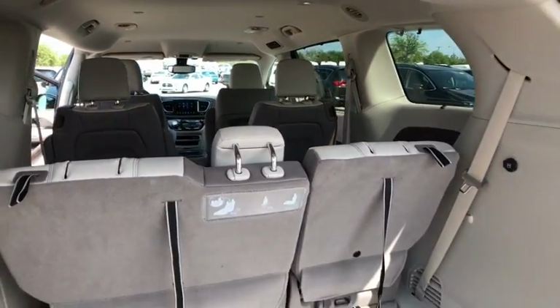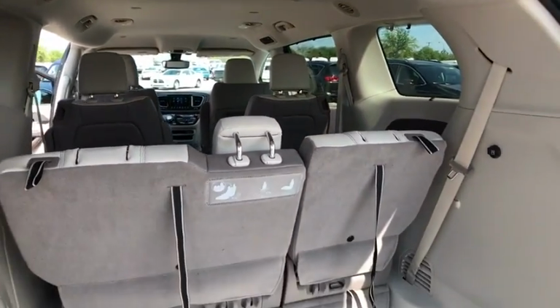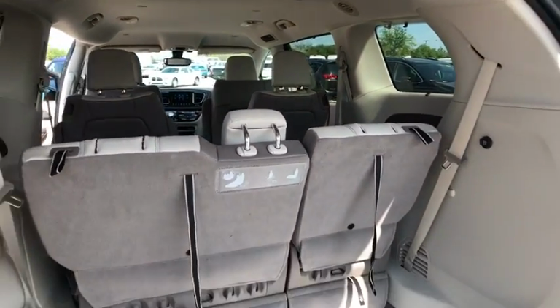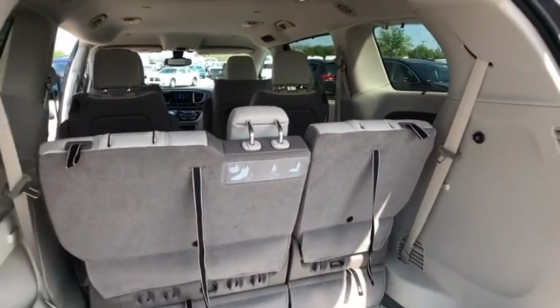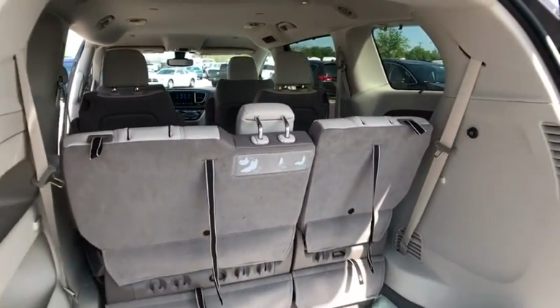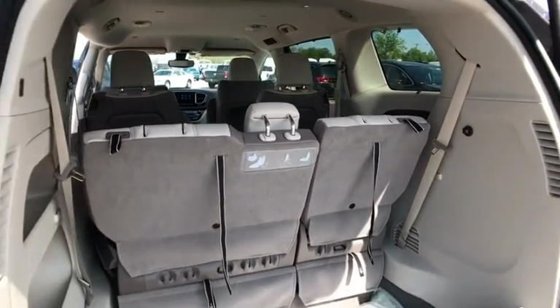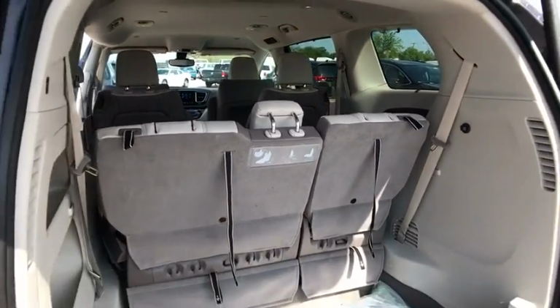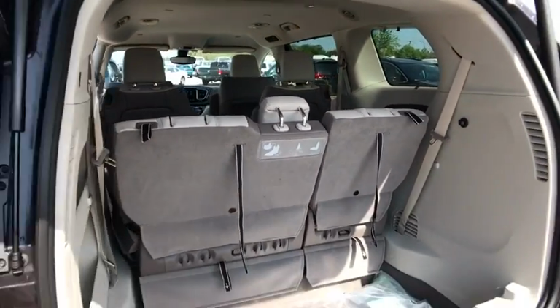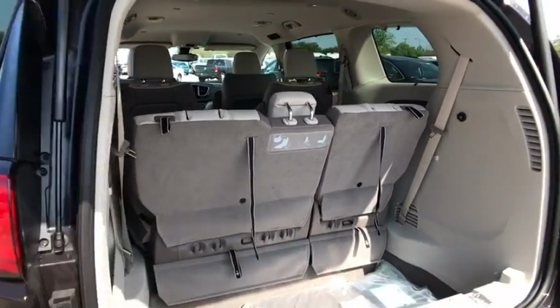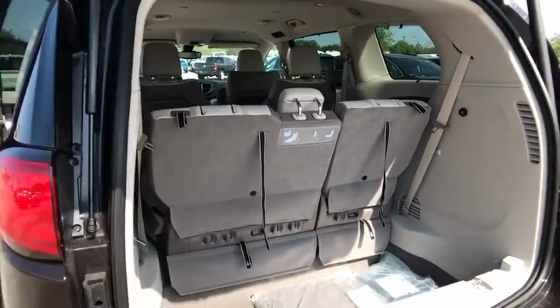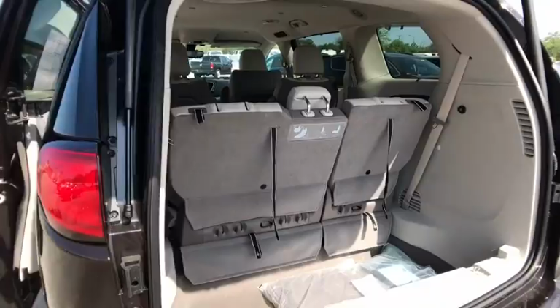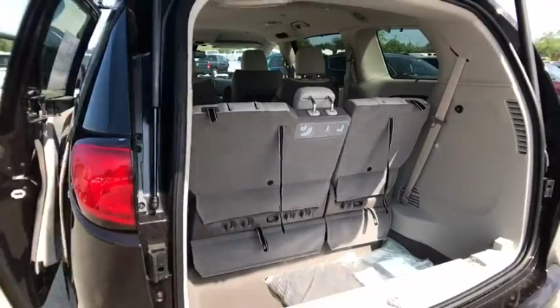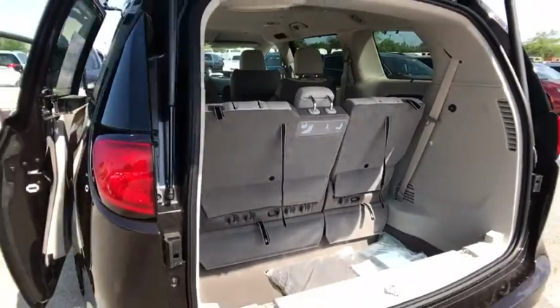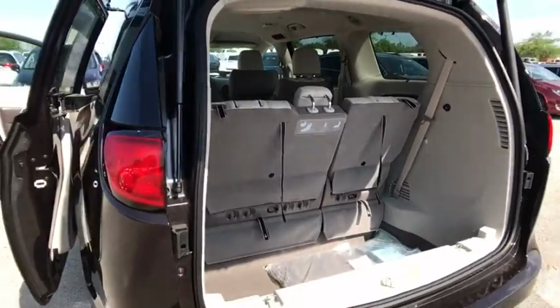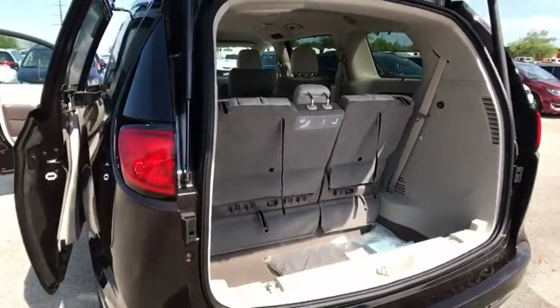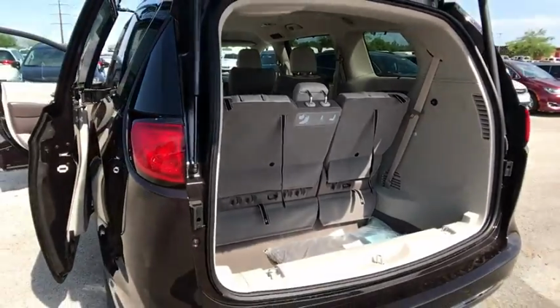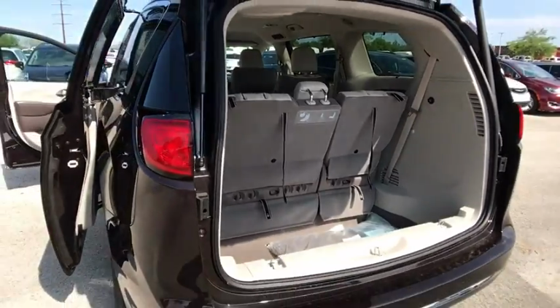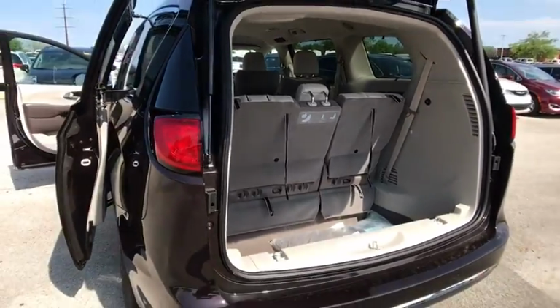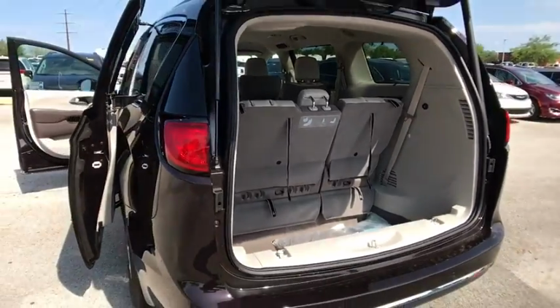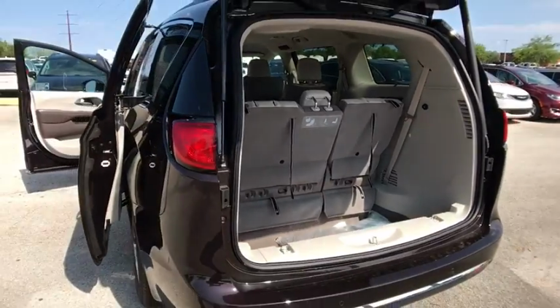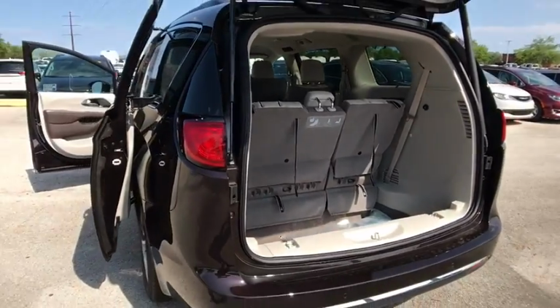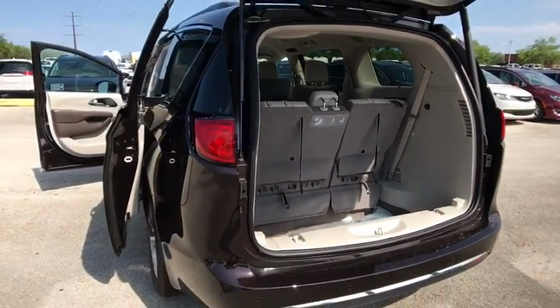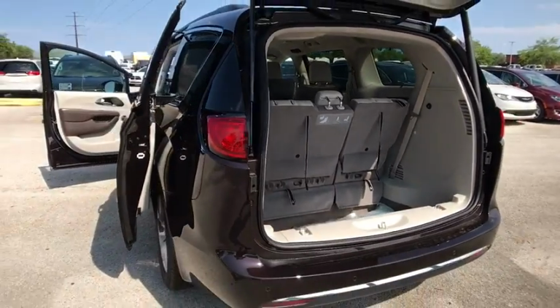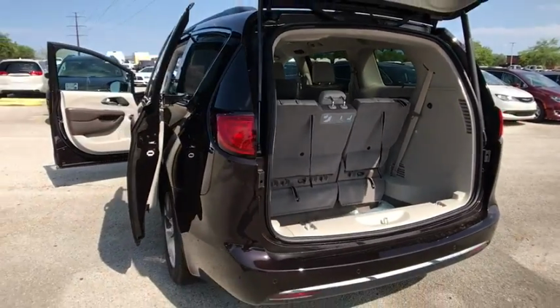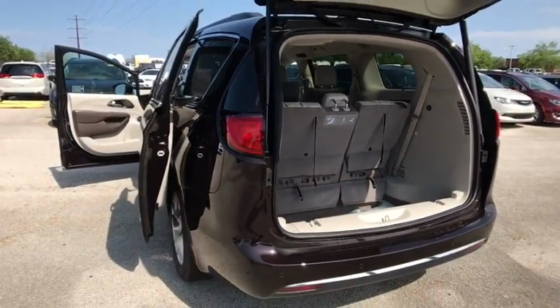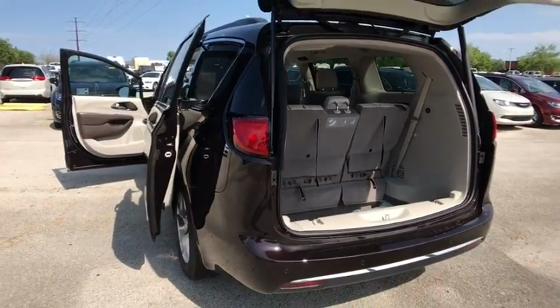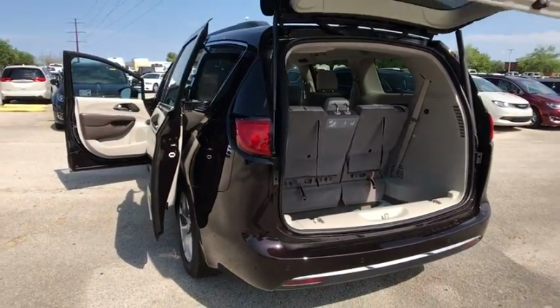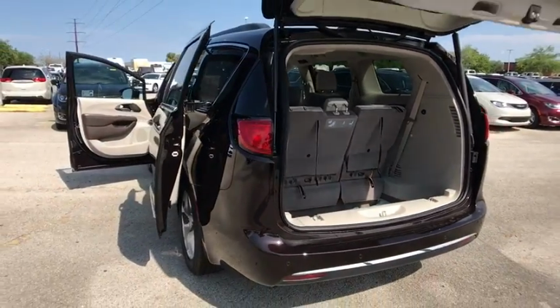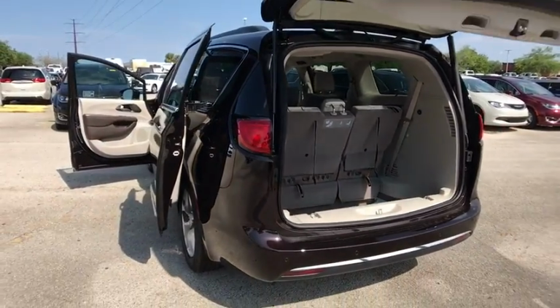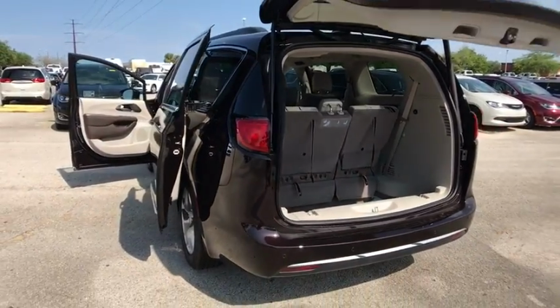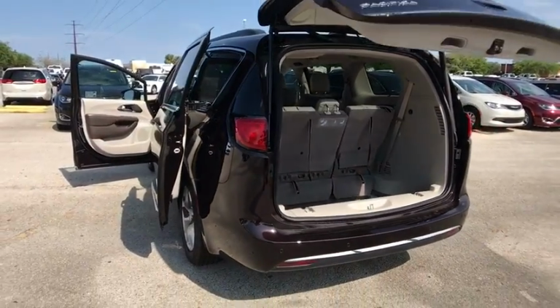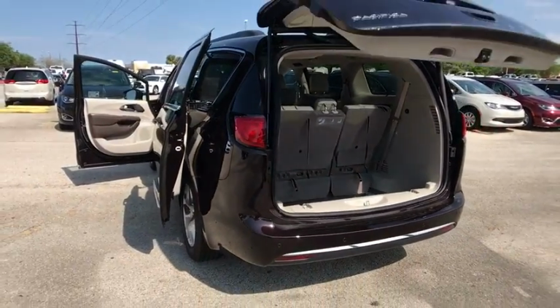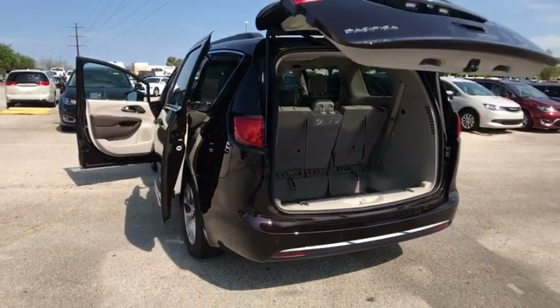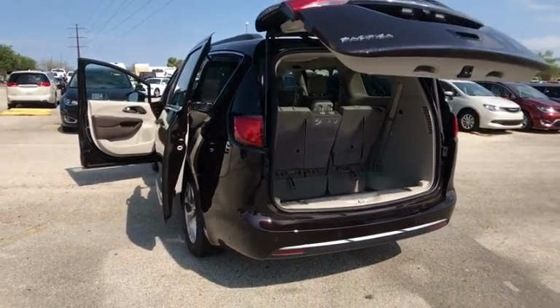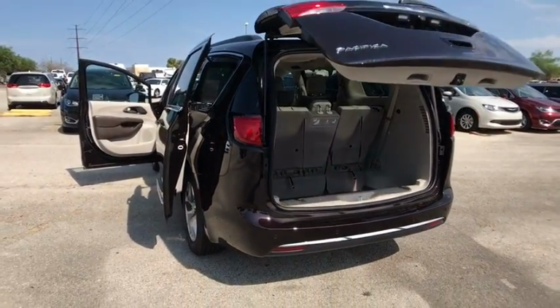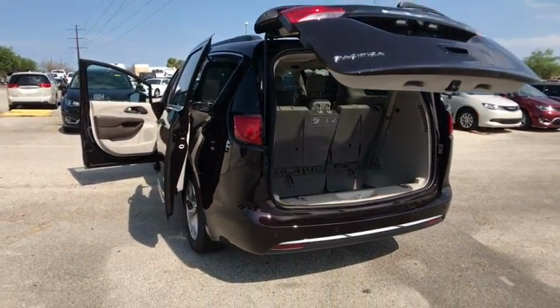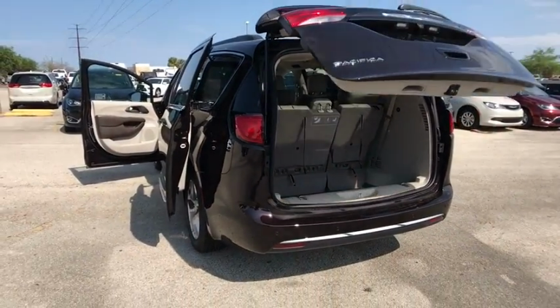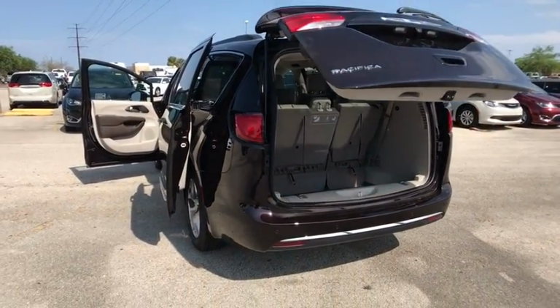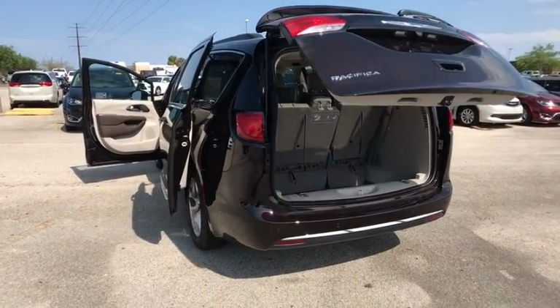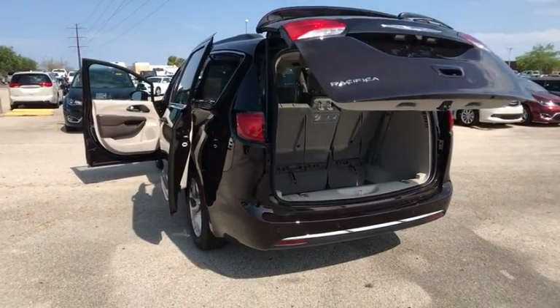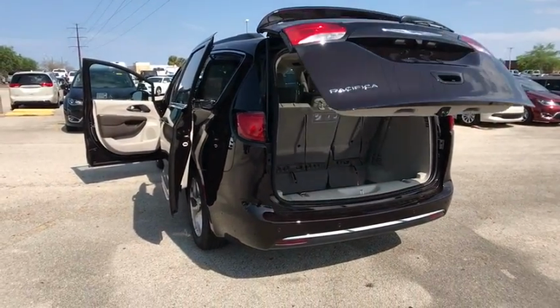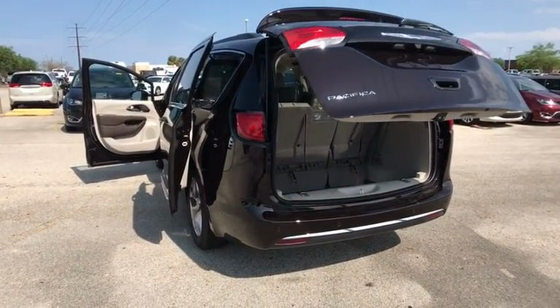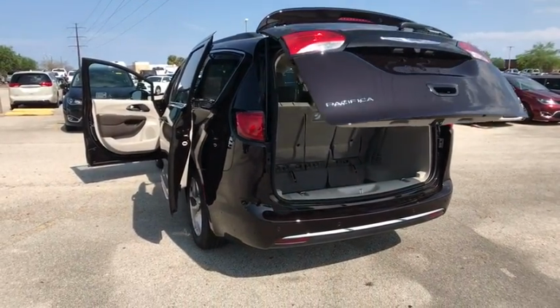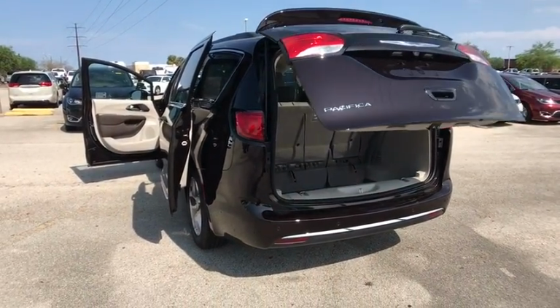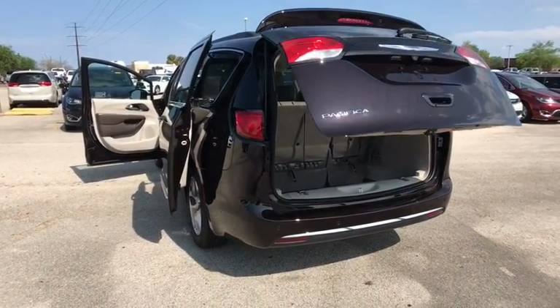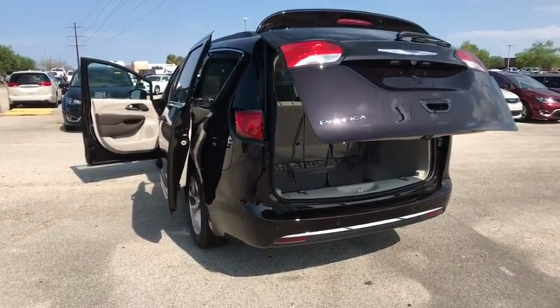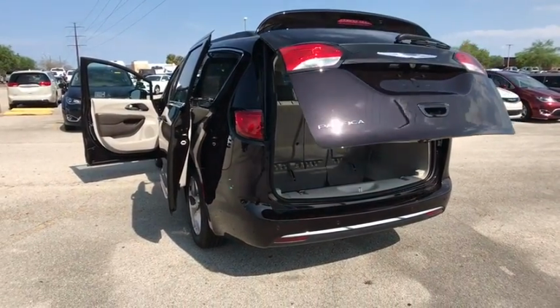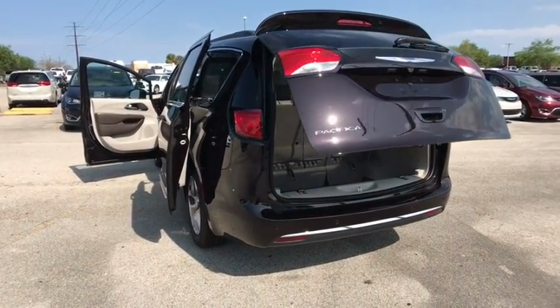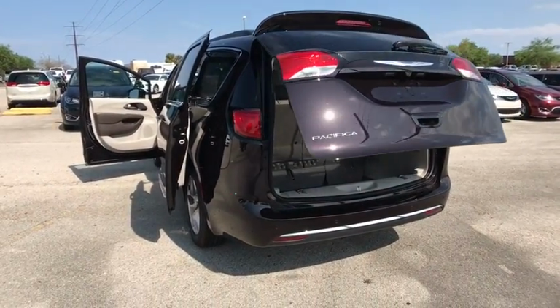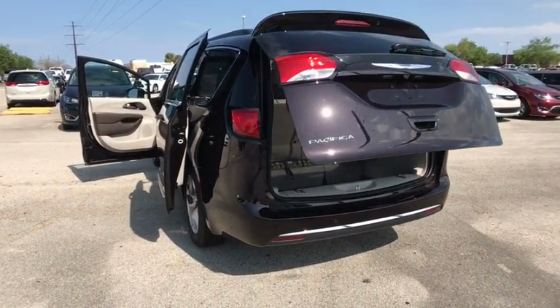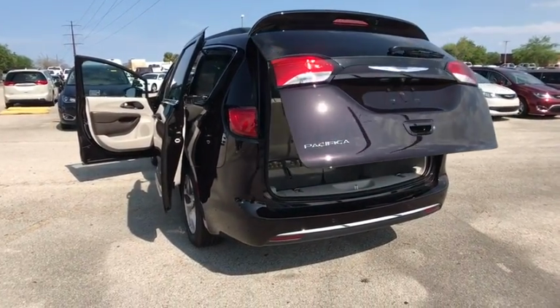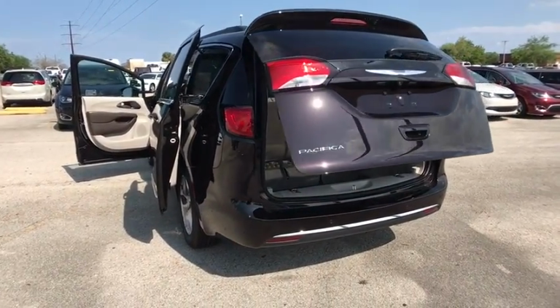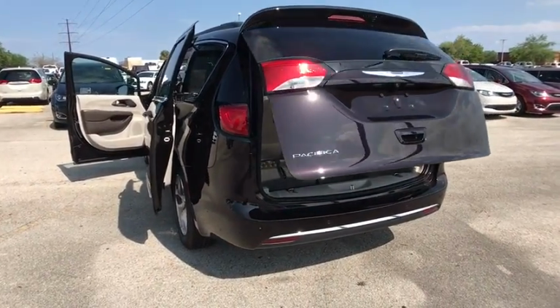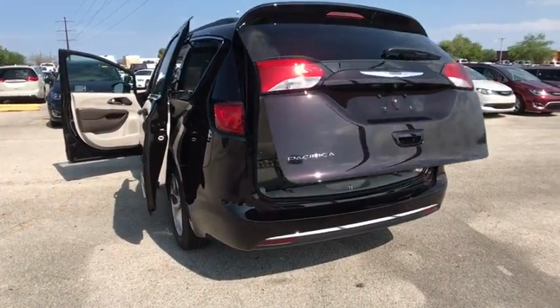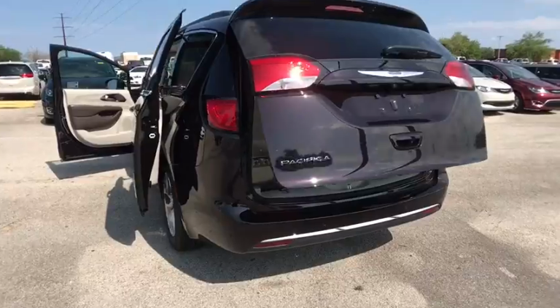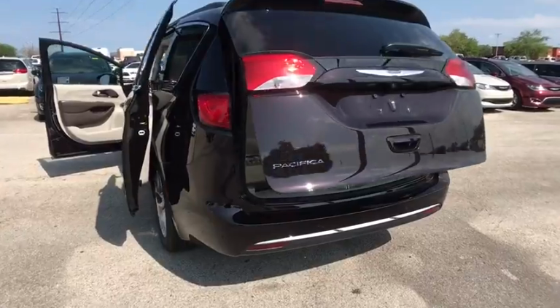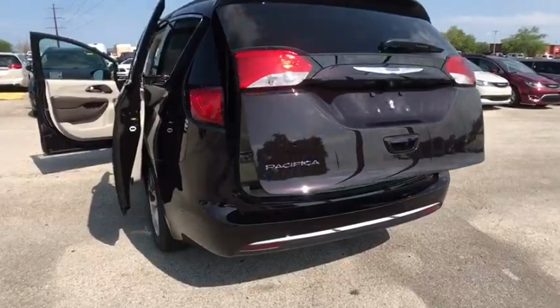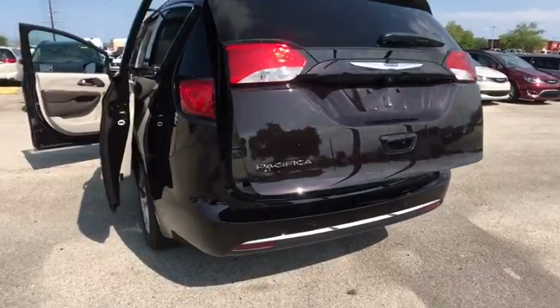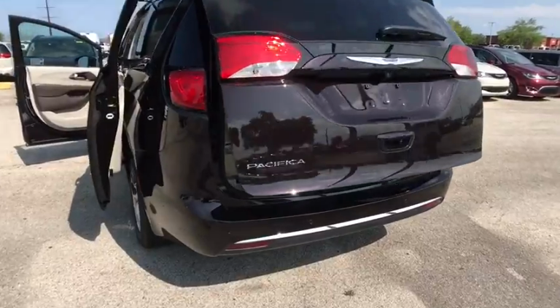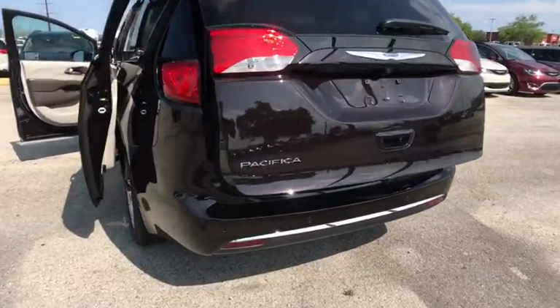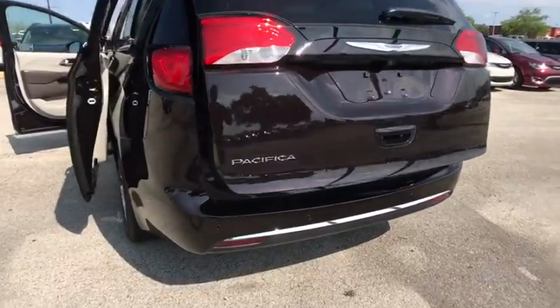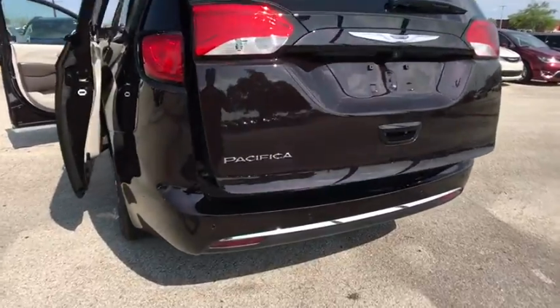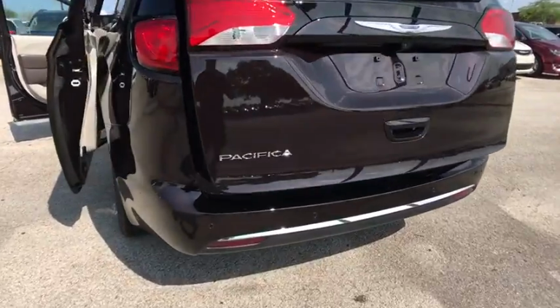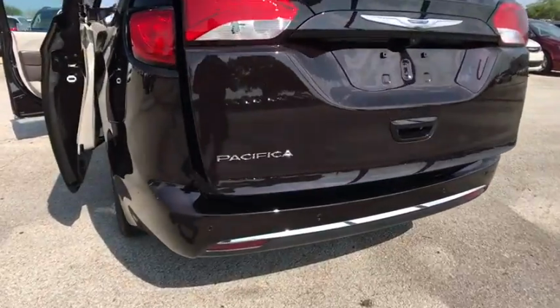Floor mats, keyless start, four-wheel disc brakes, universal garage door opener, rear defrost, front wheel drive, climate control.